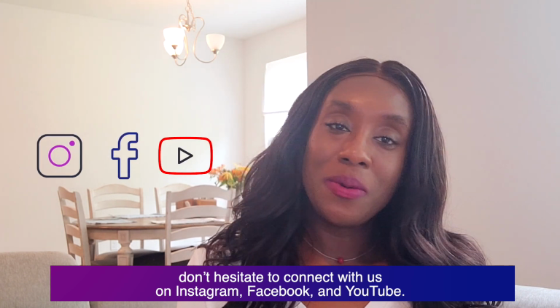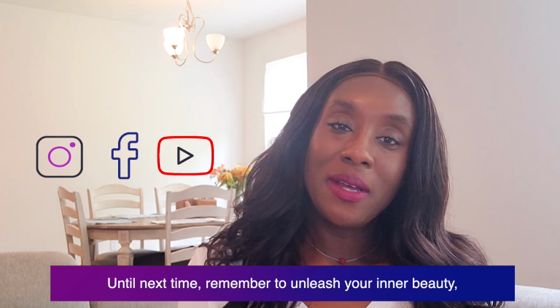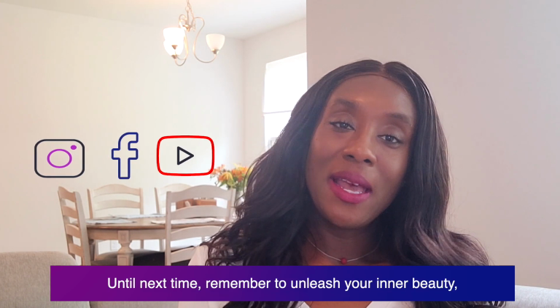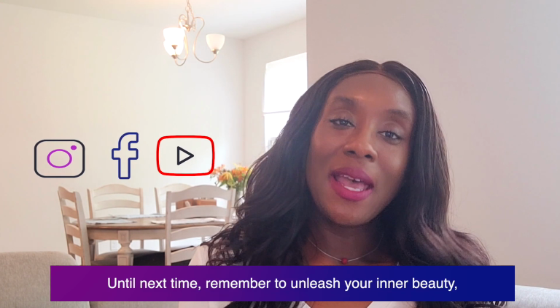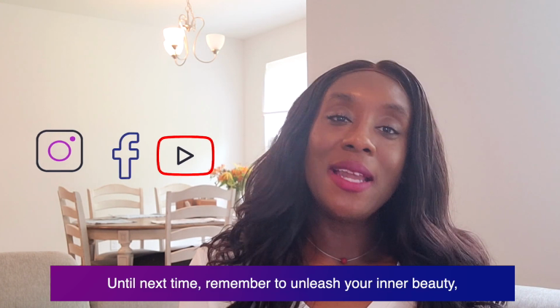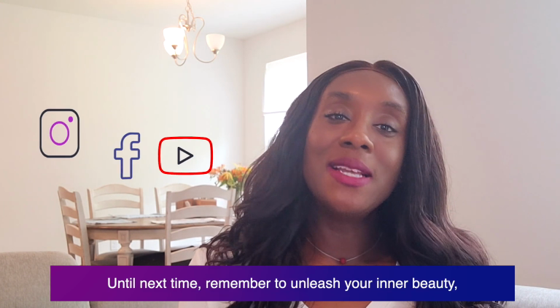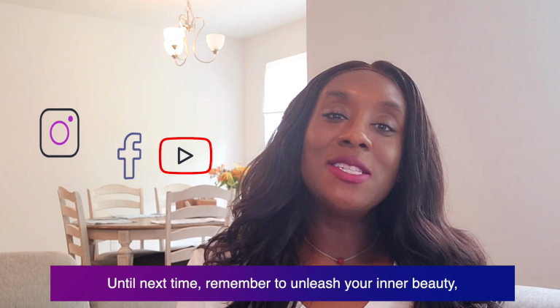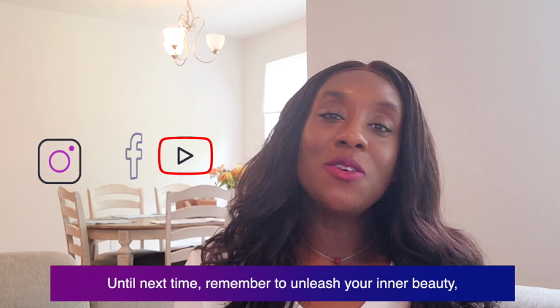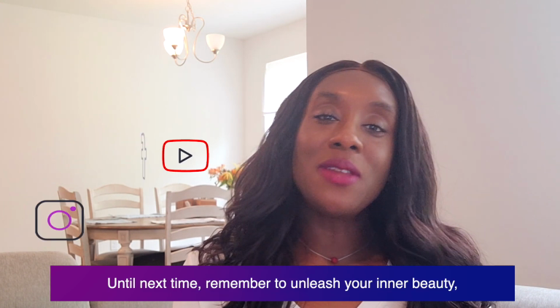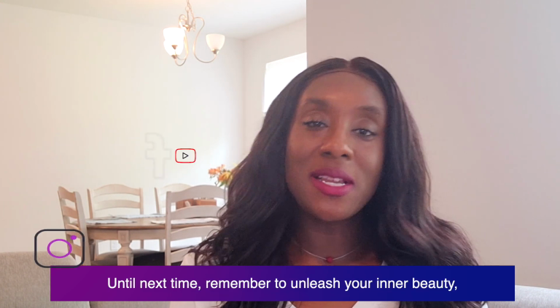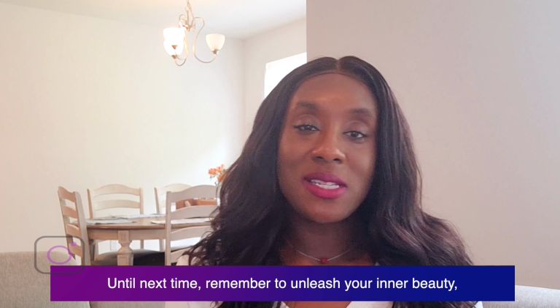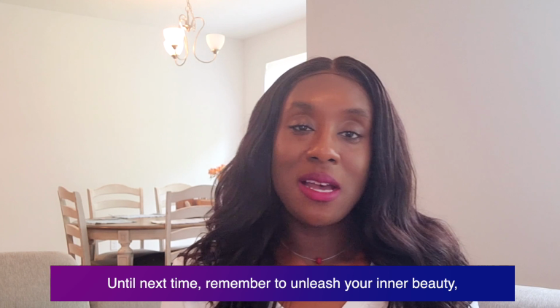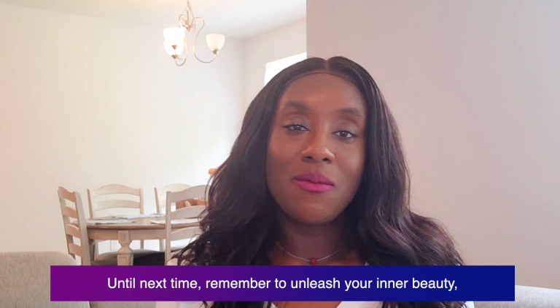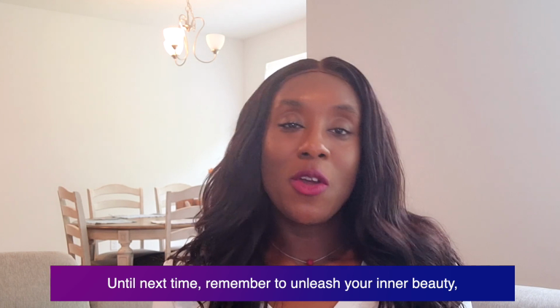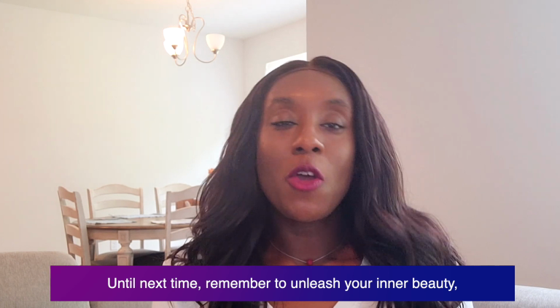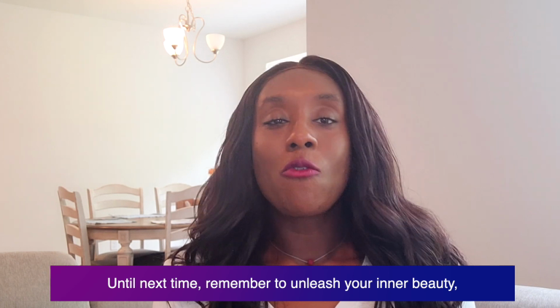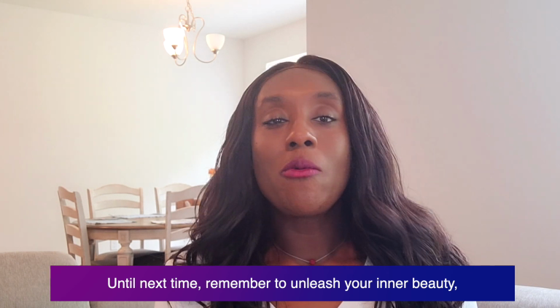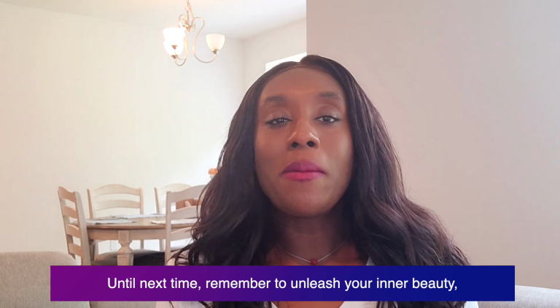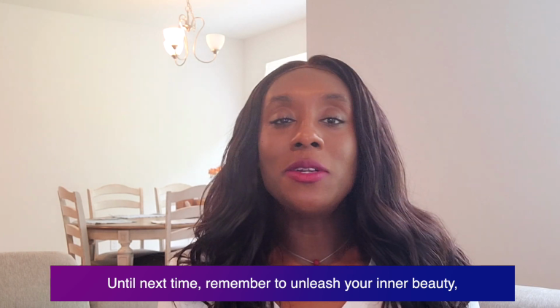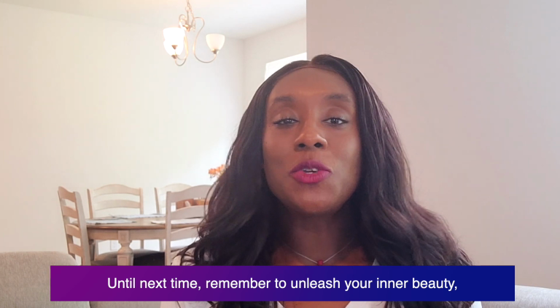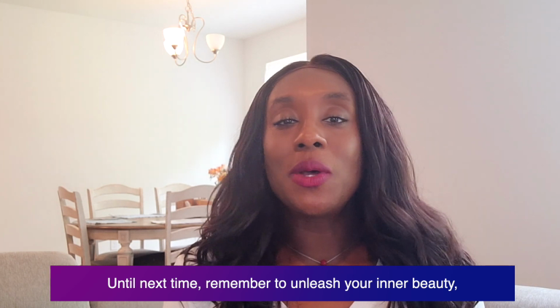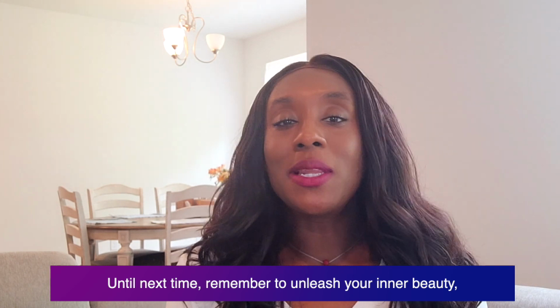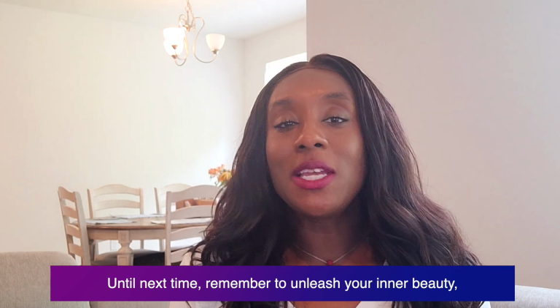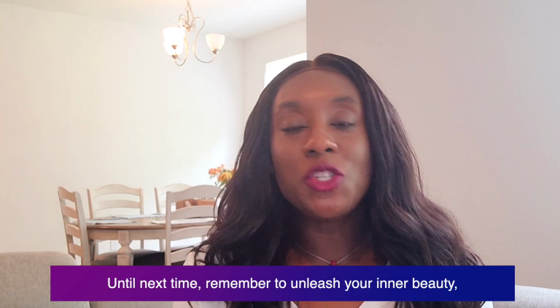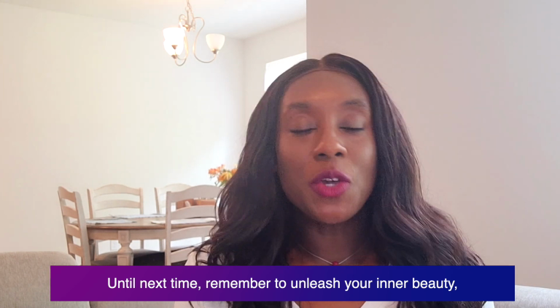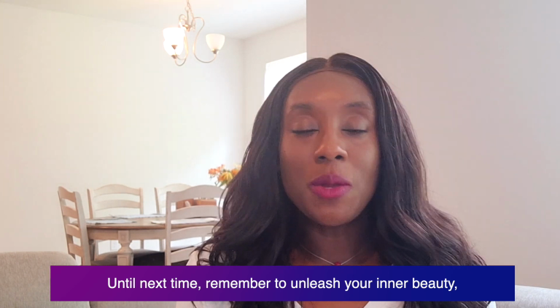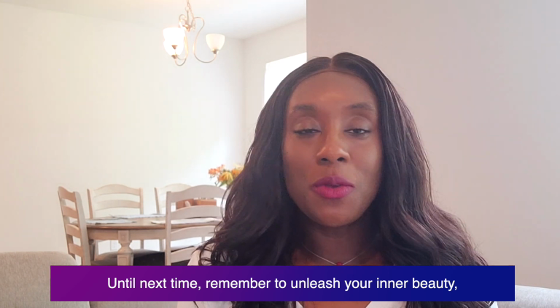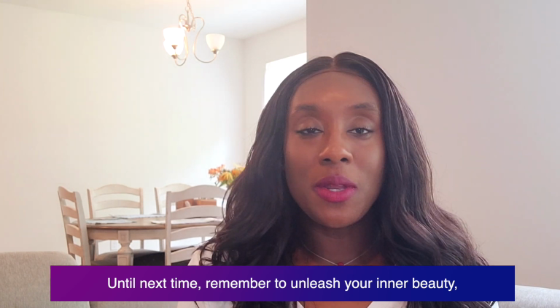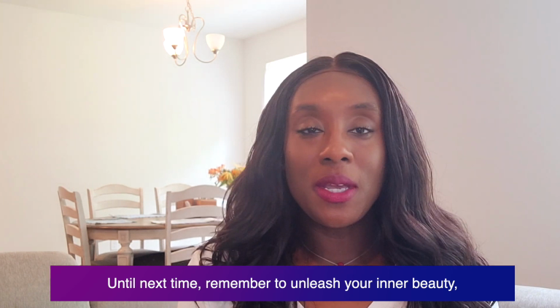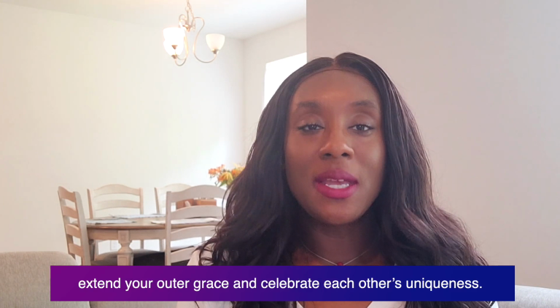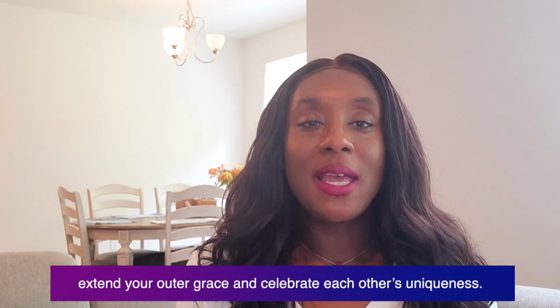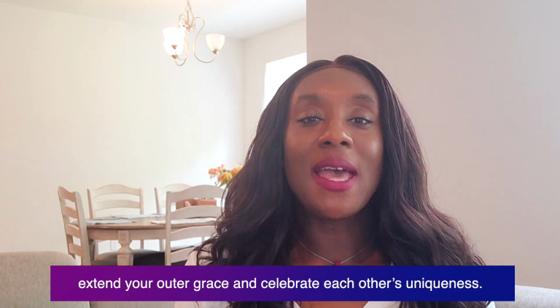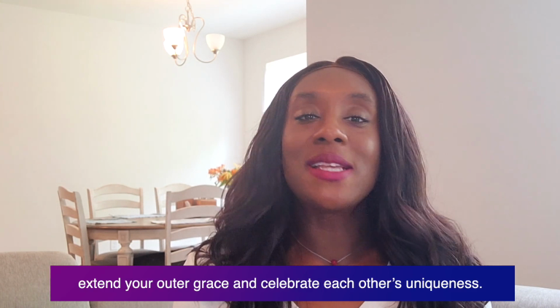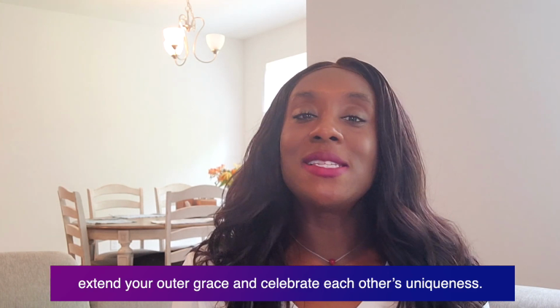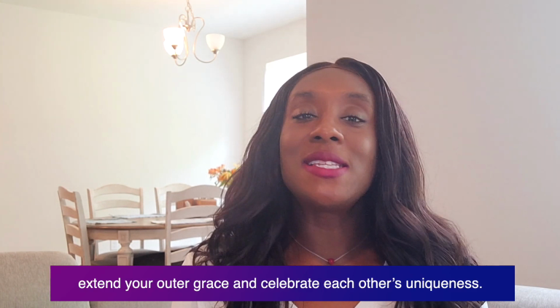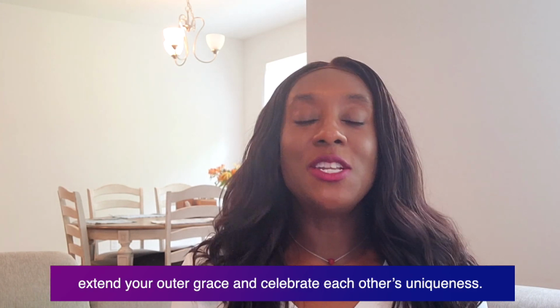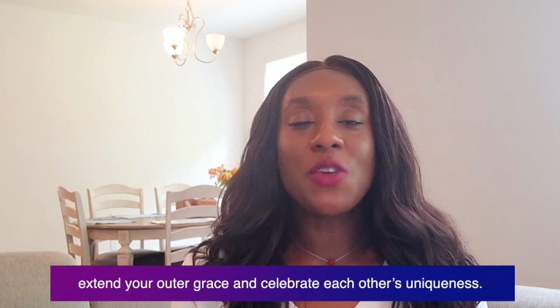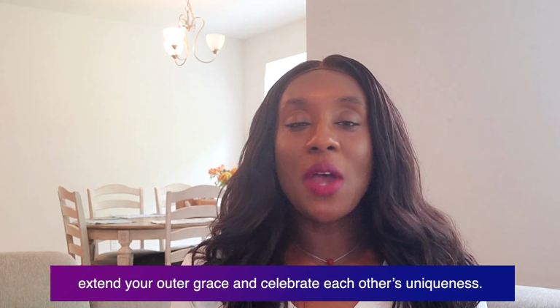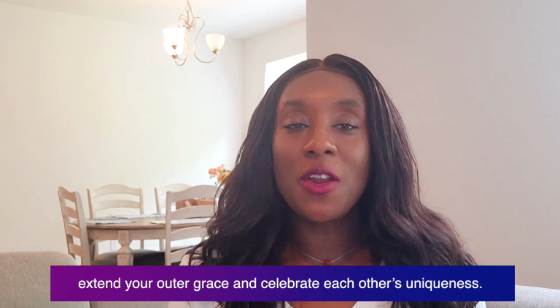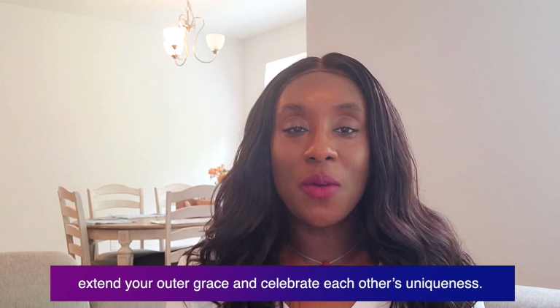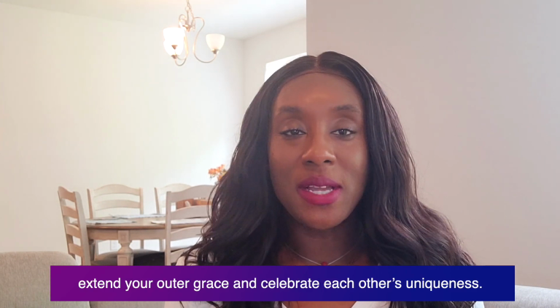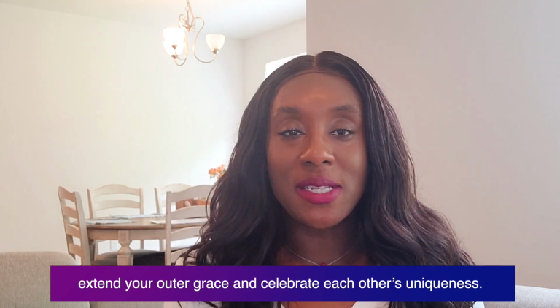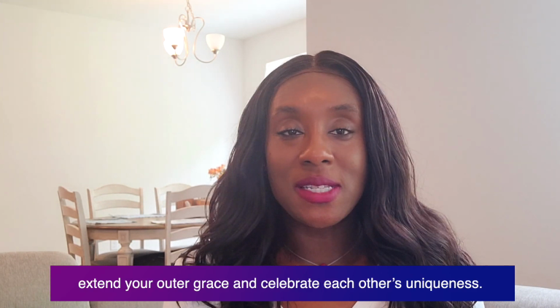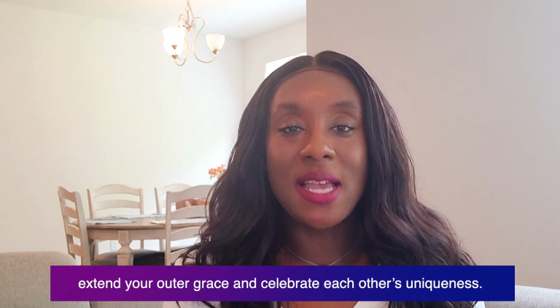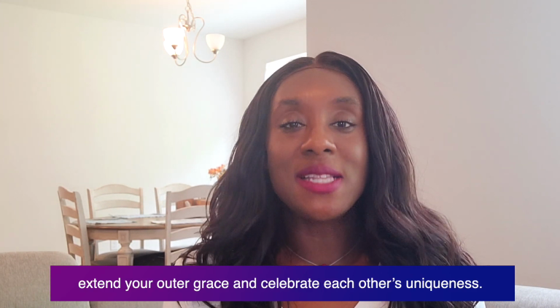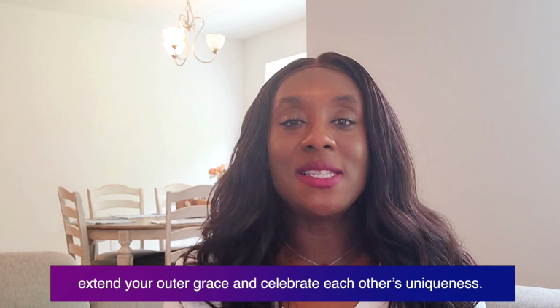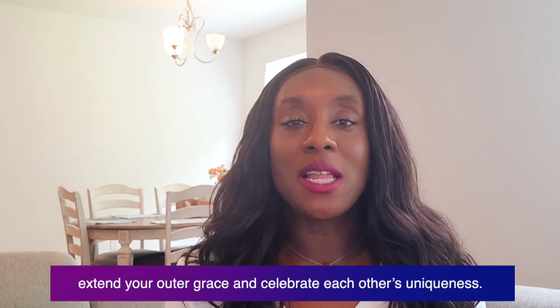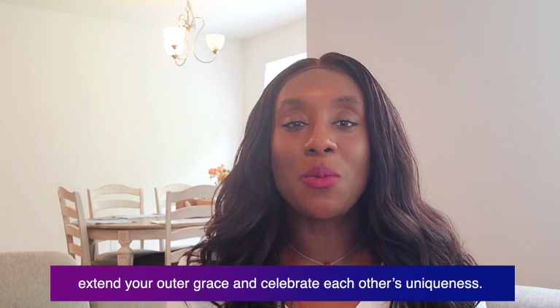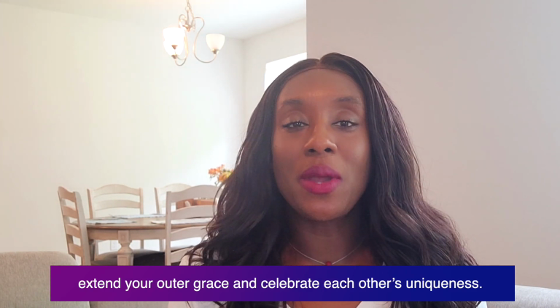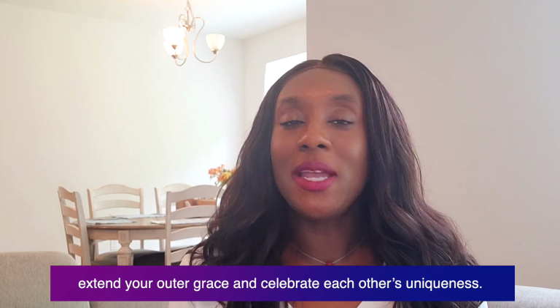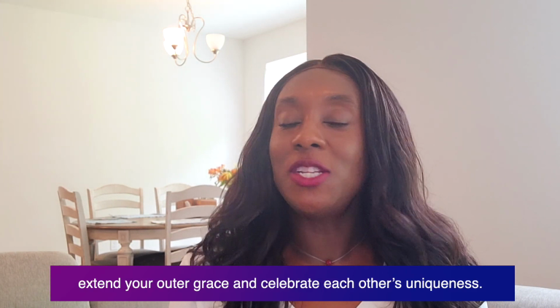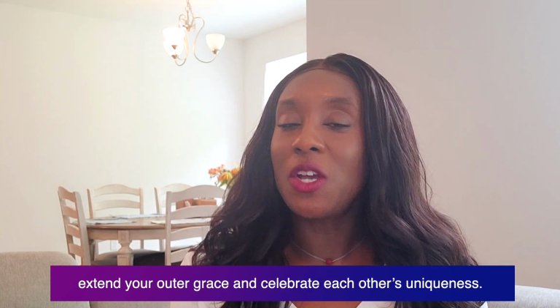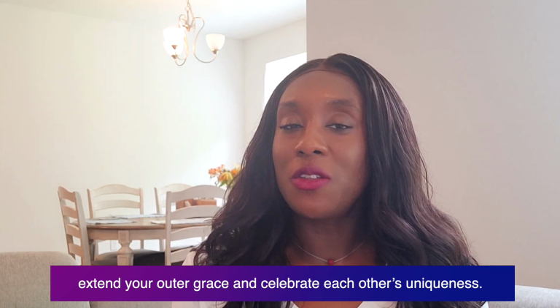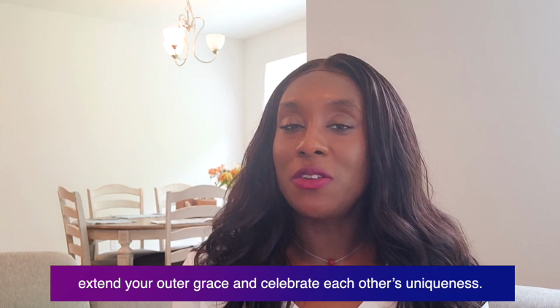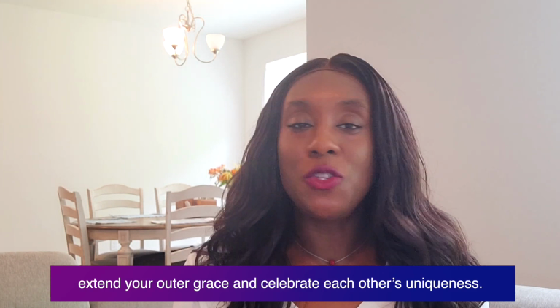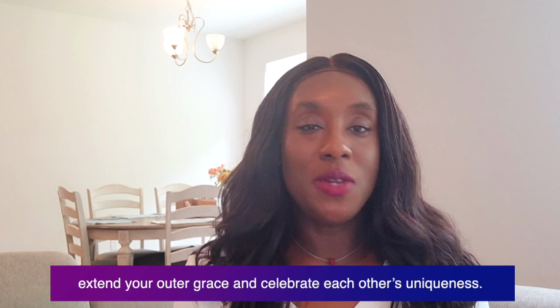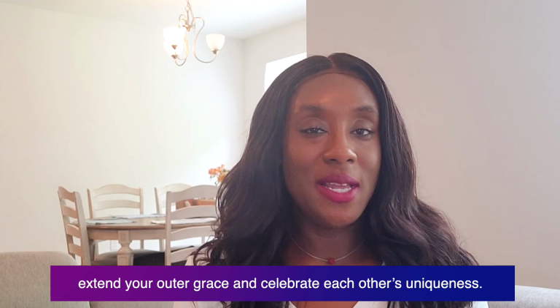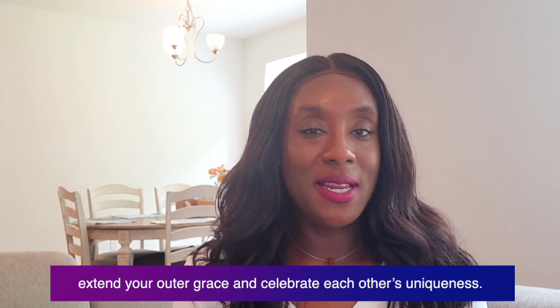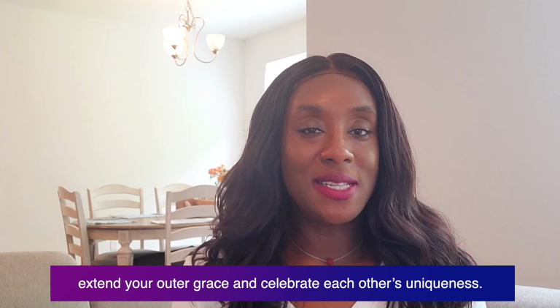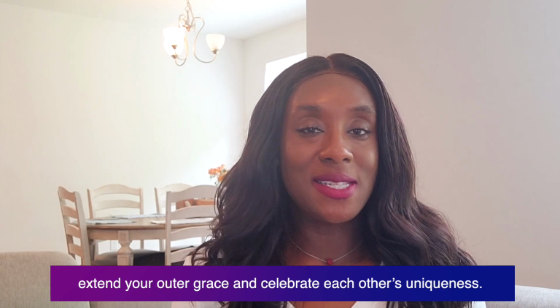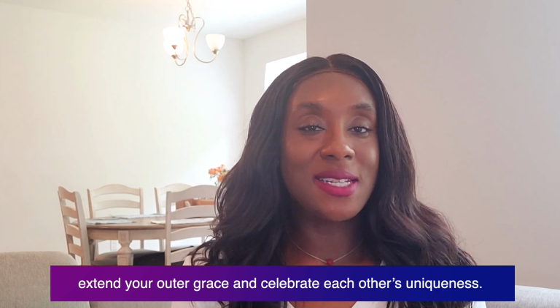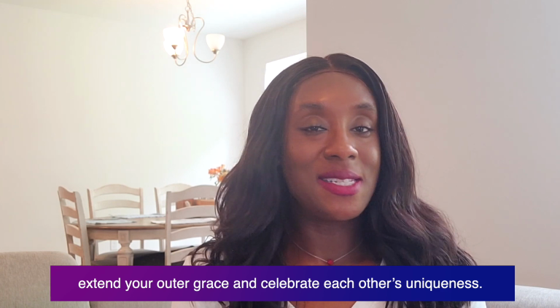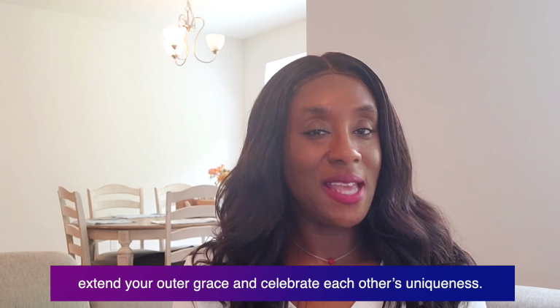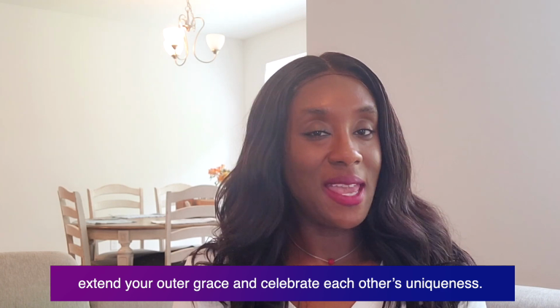And until next time, remember to unleash your inner beauty, extend your outer grace, and celebrate each other's uniqueness. Take care.